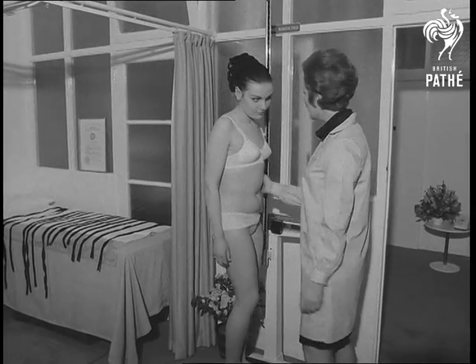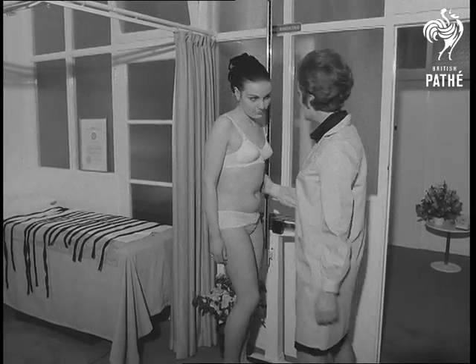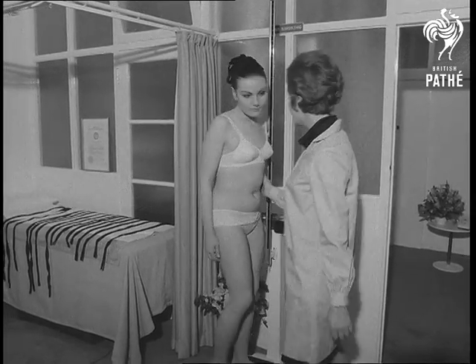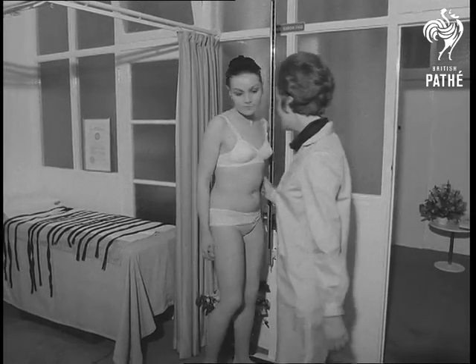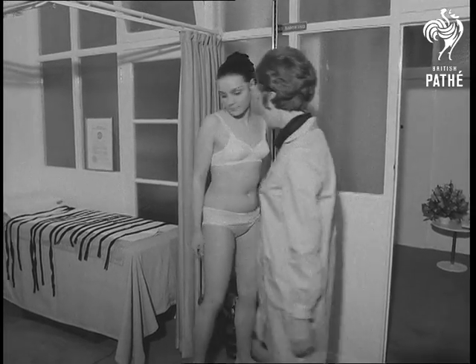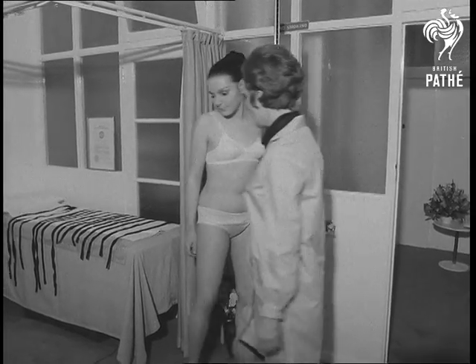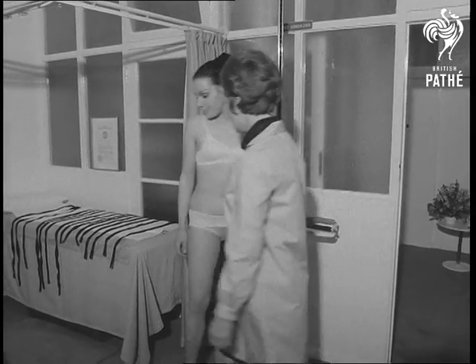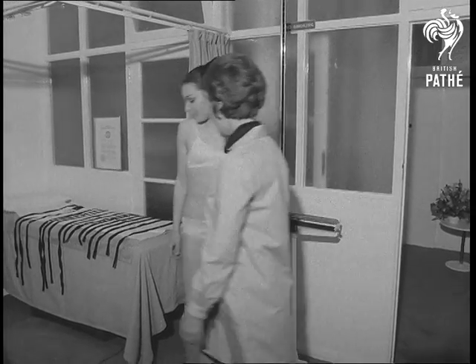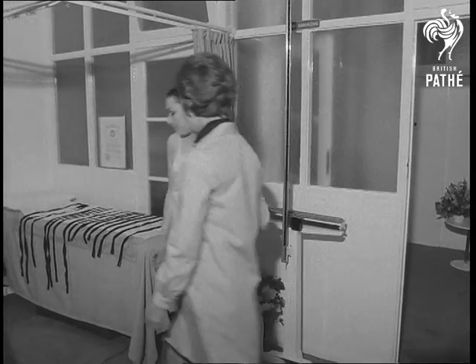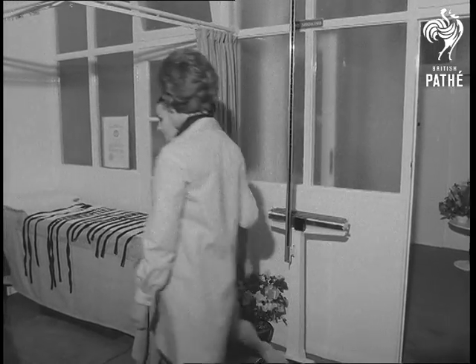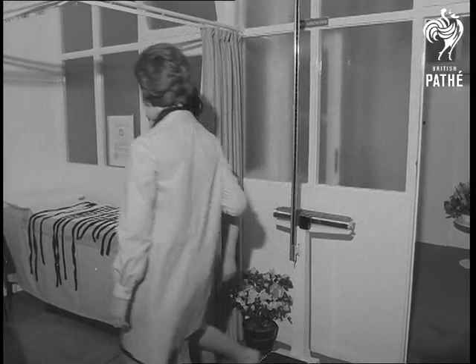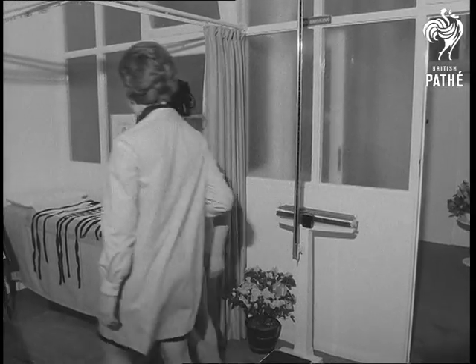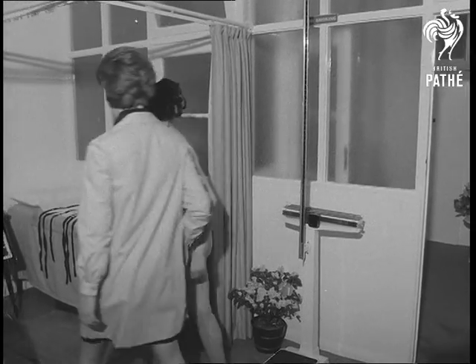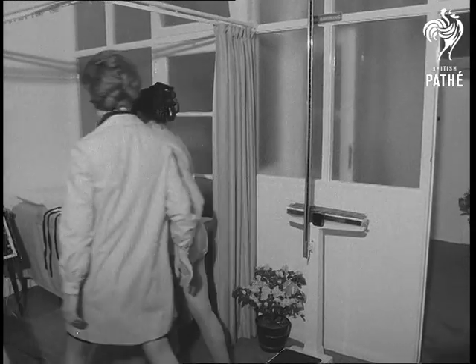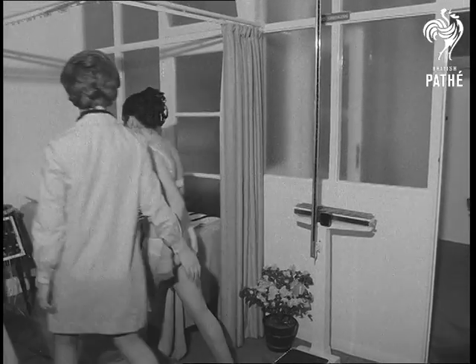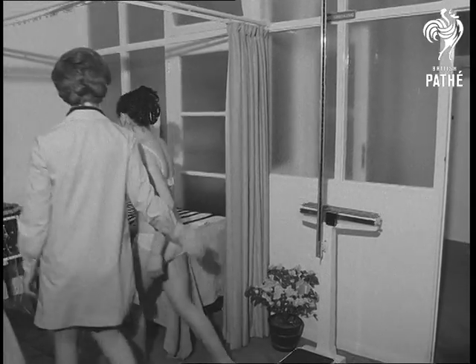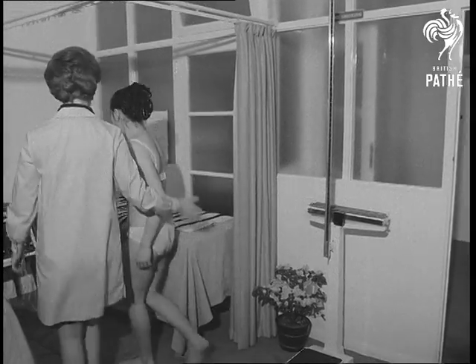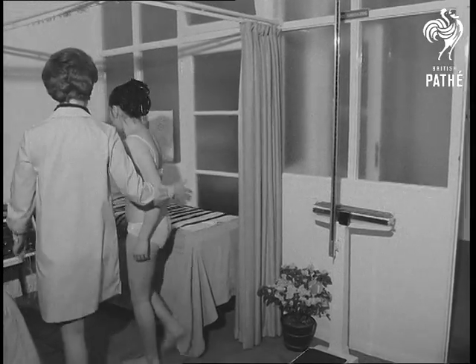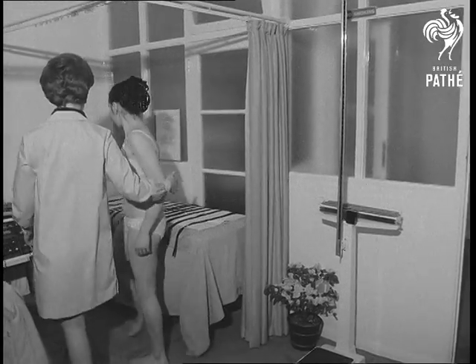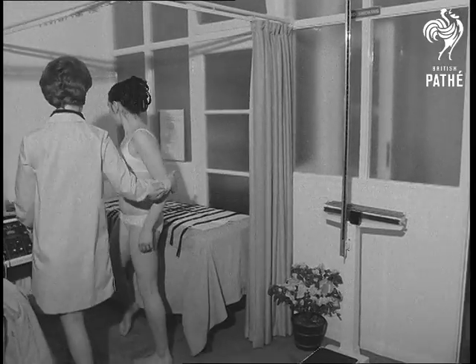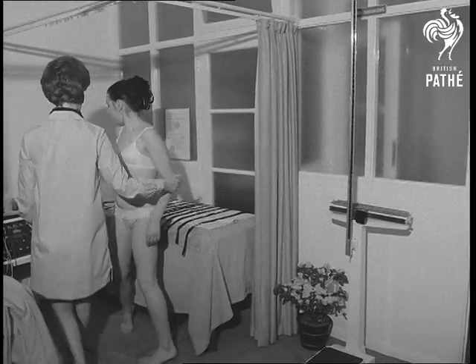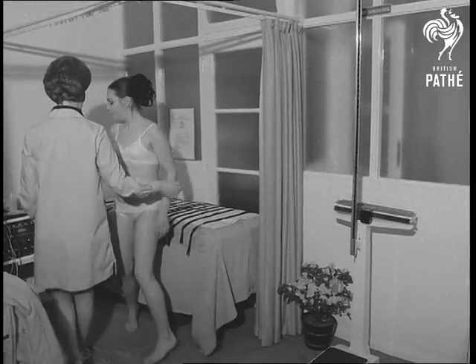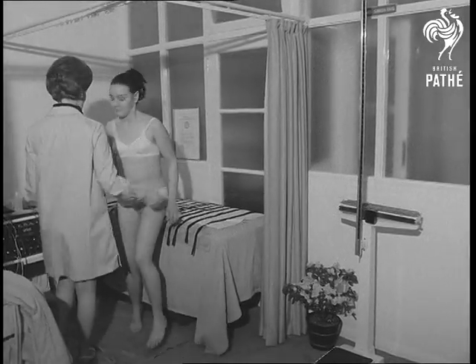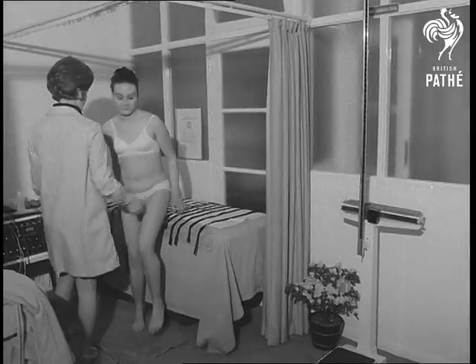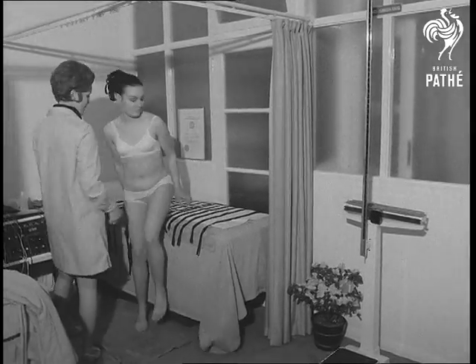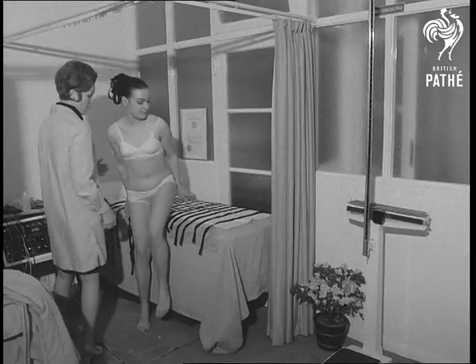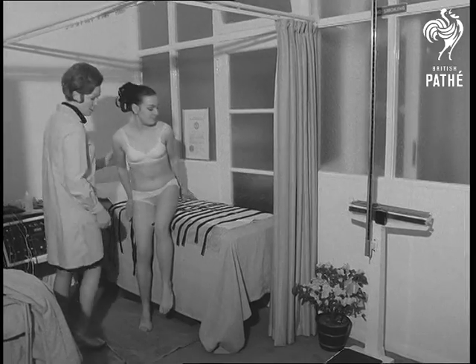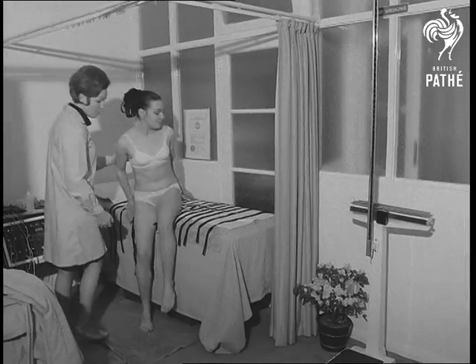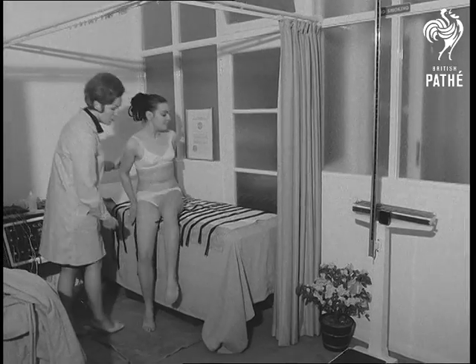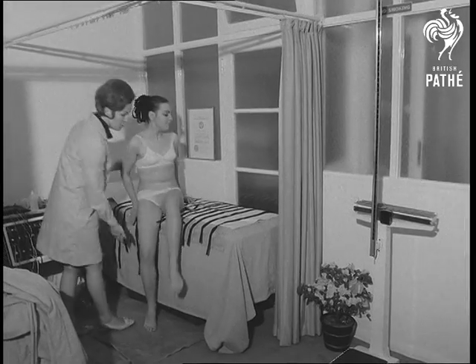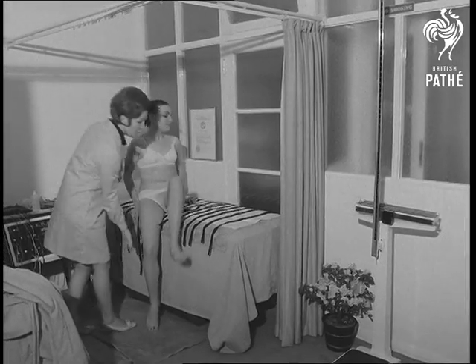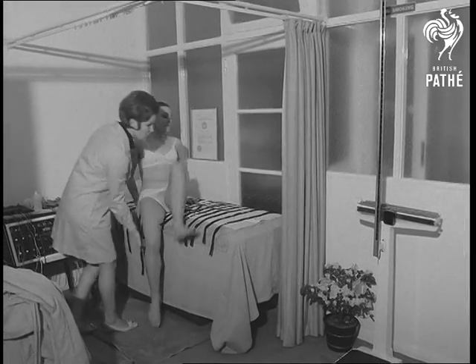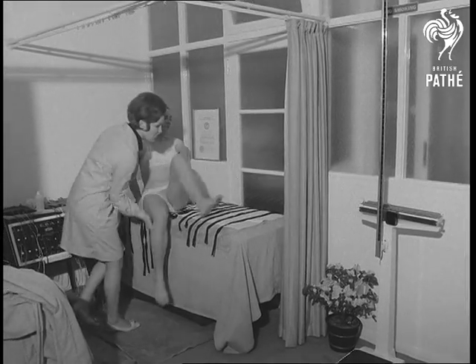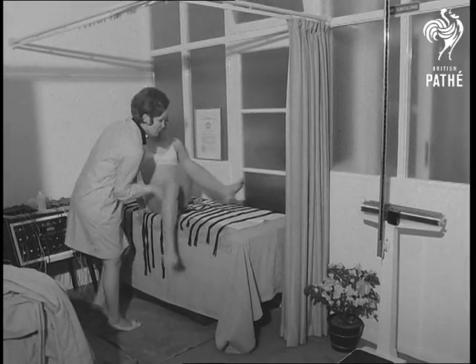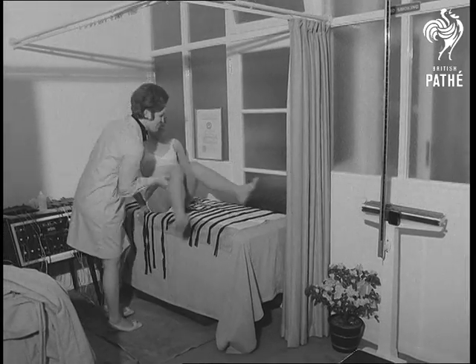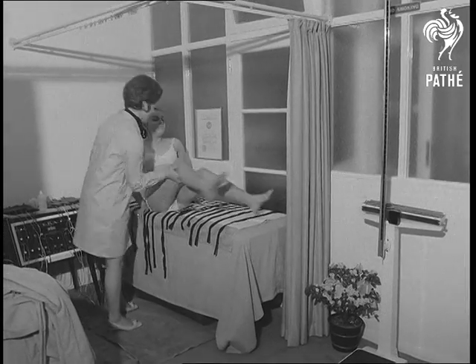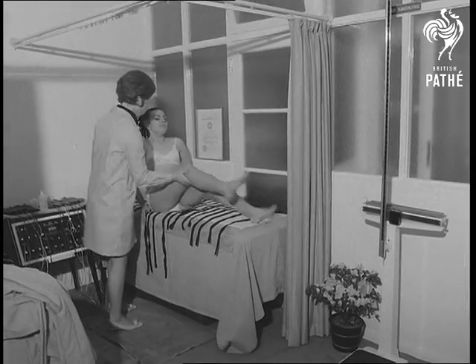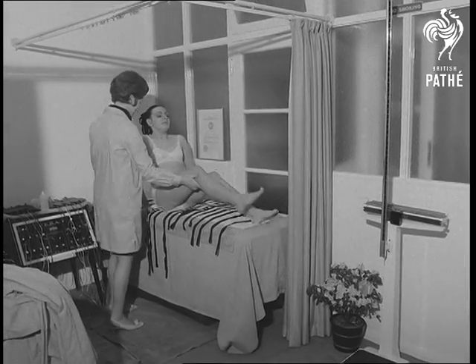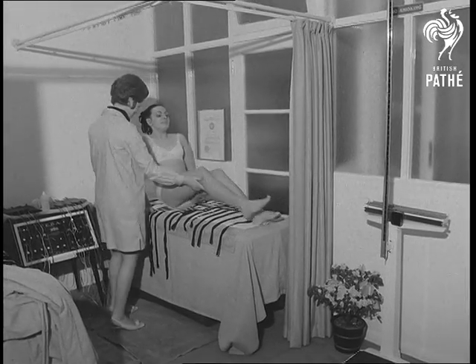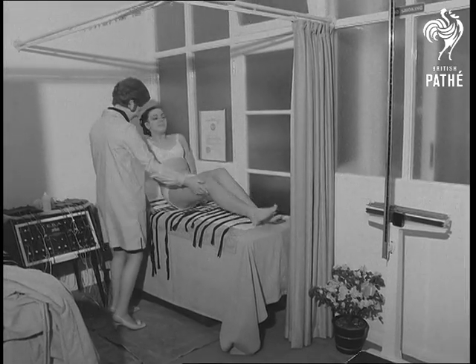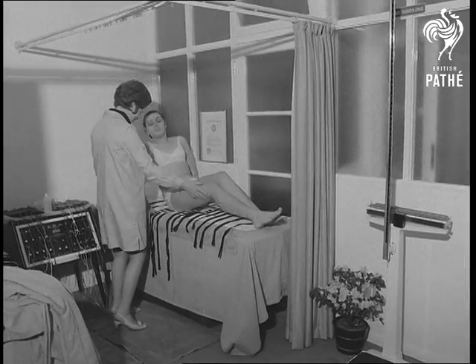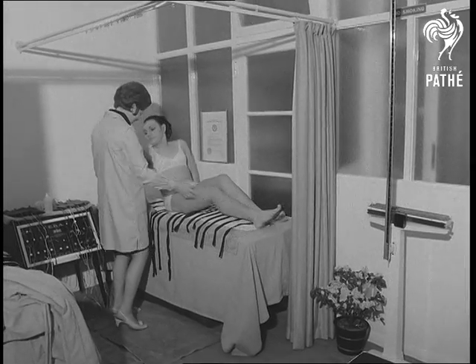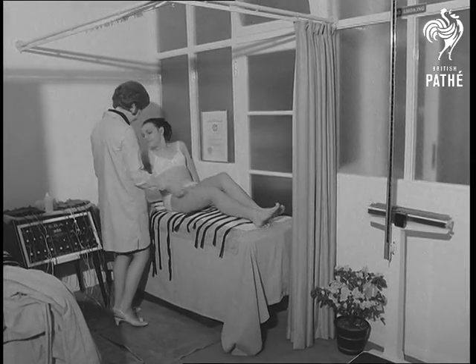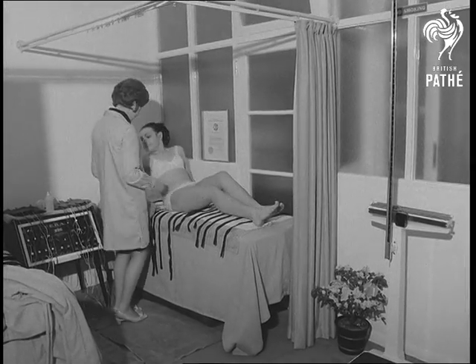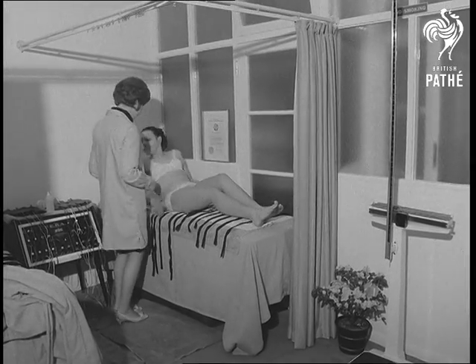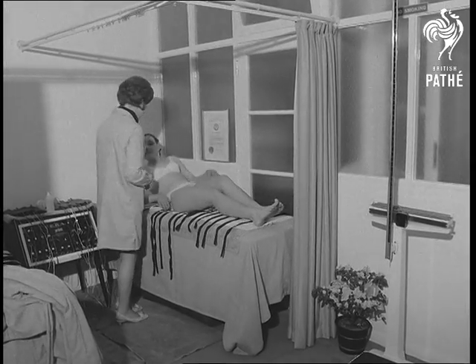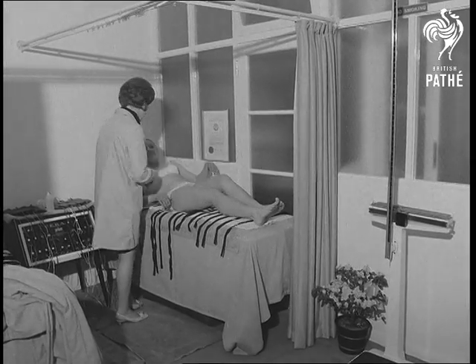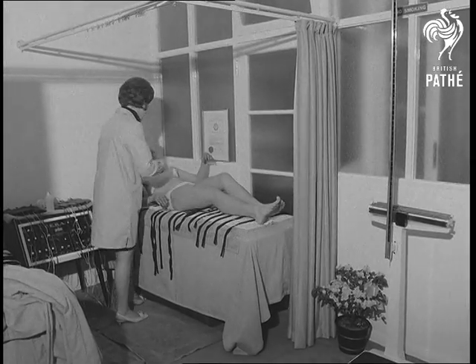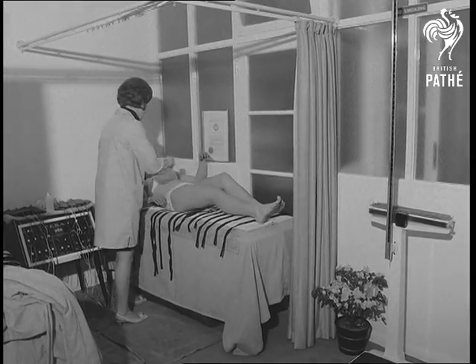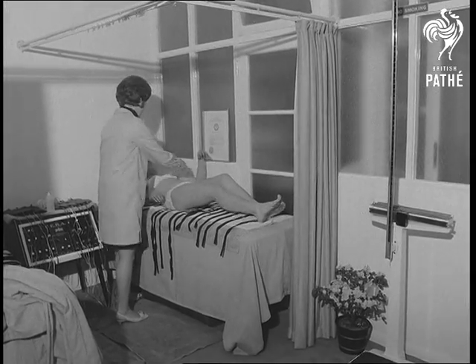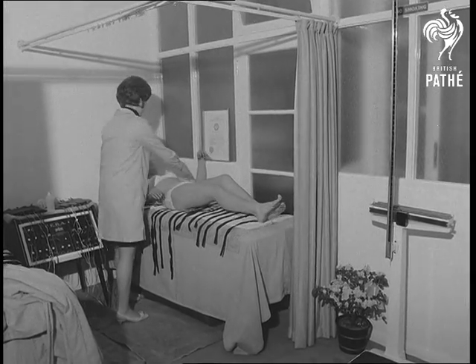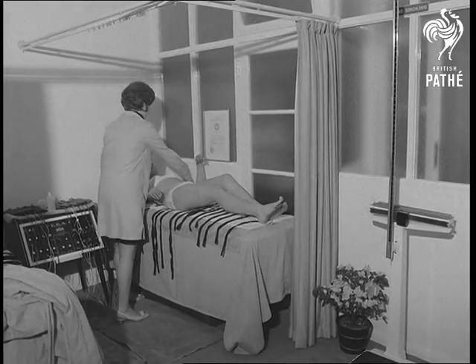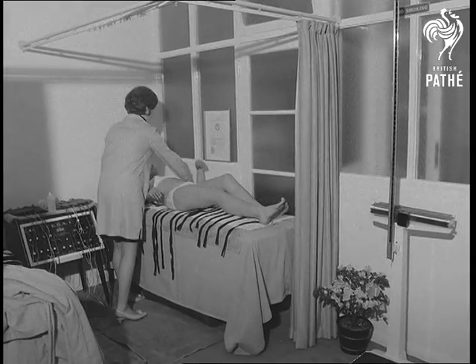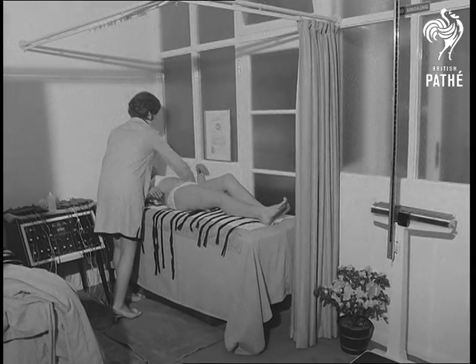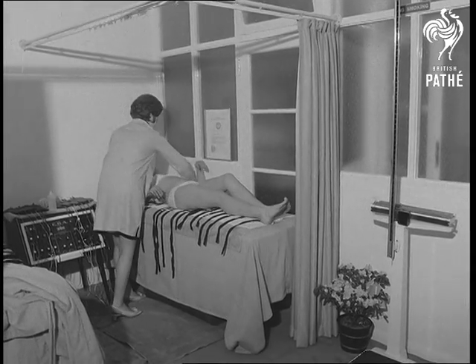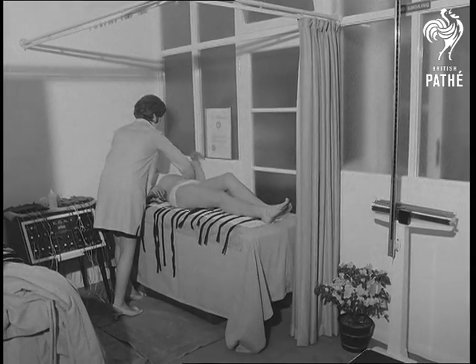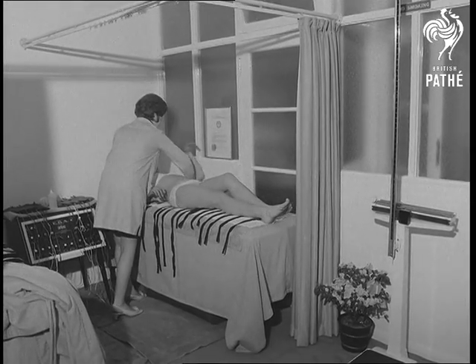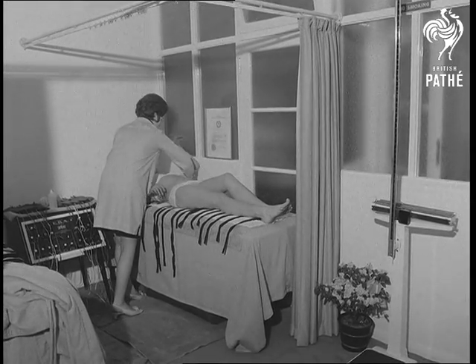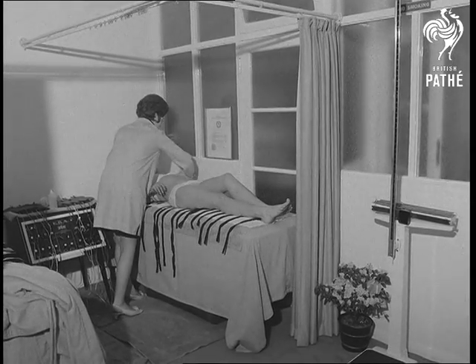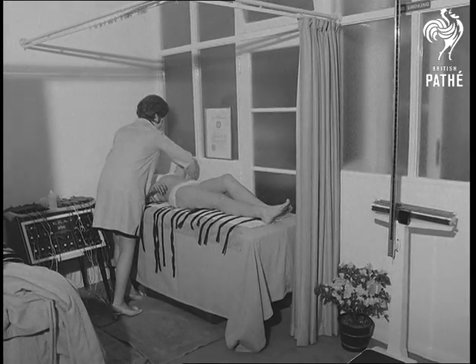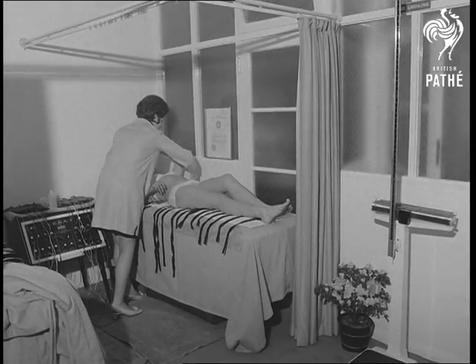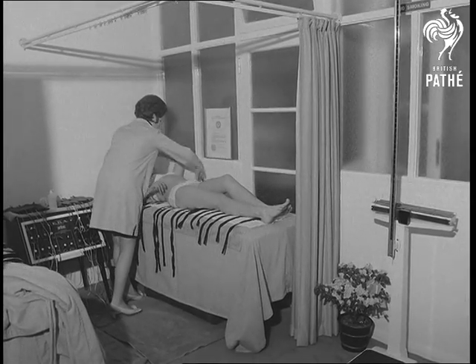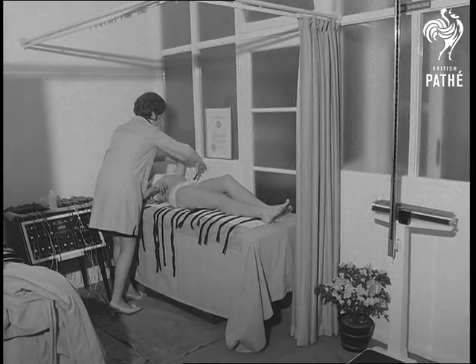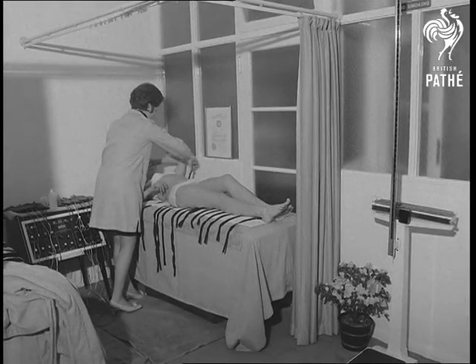It's all done by electronics. A shocking business, really, but clients at this clinic say it's done them a power of good.